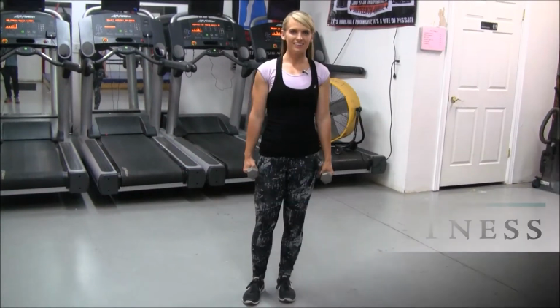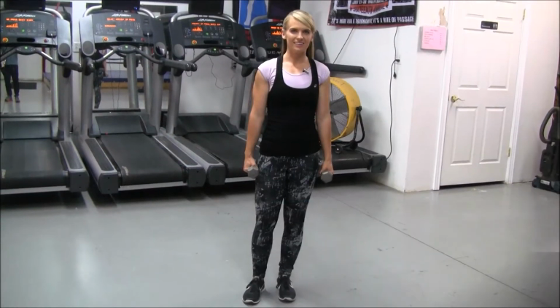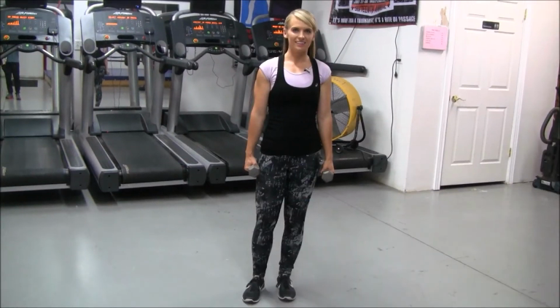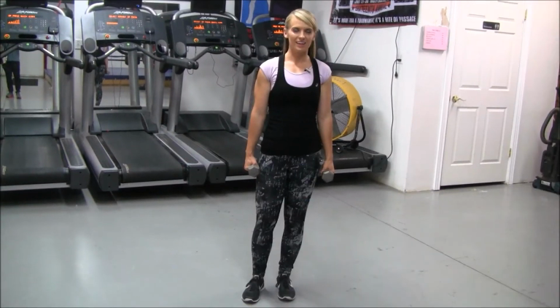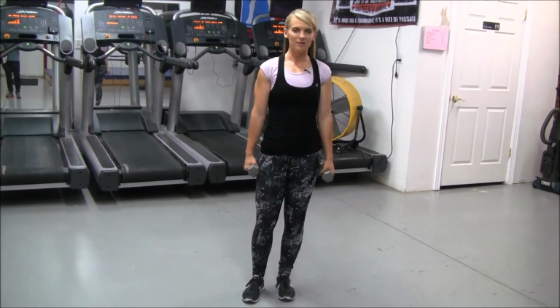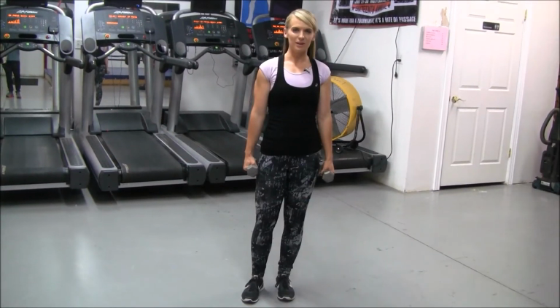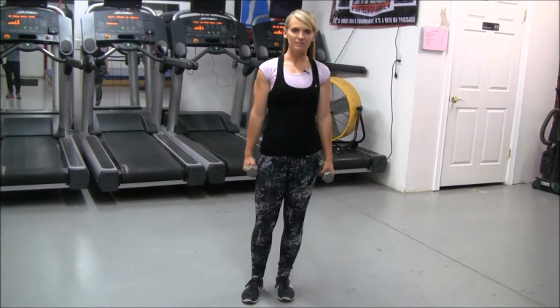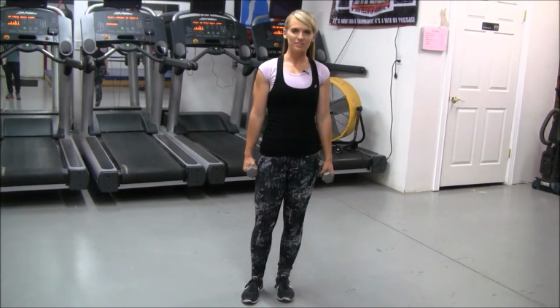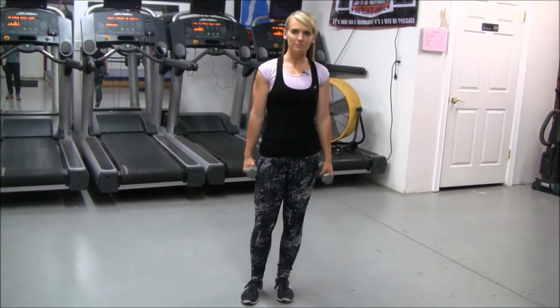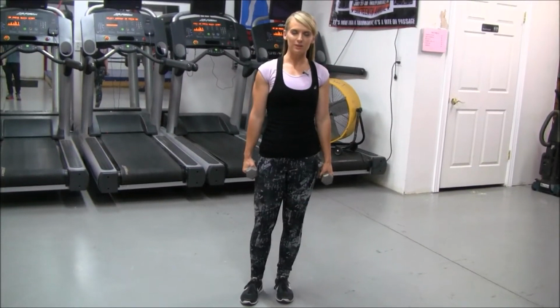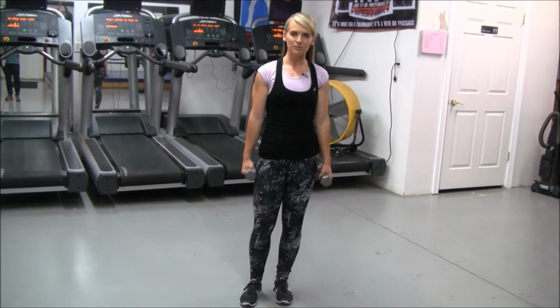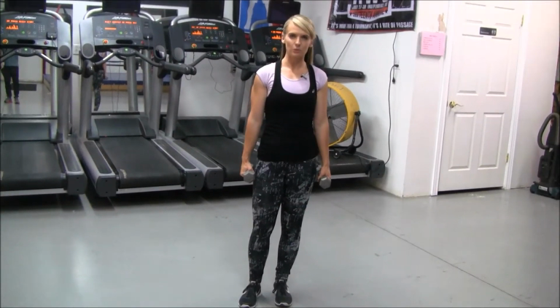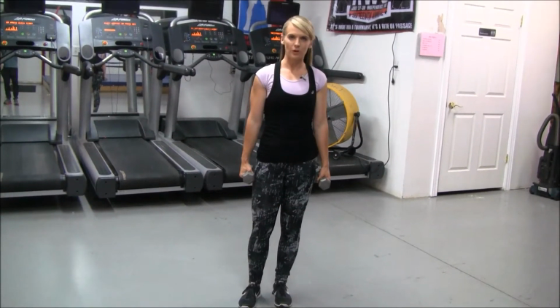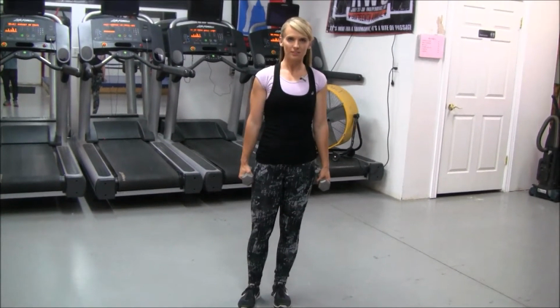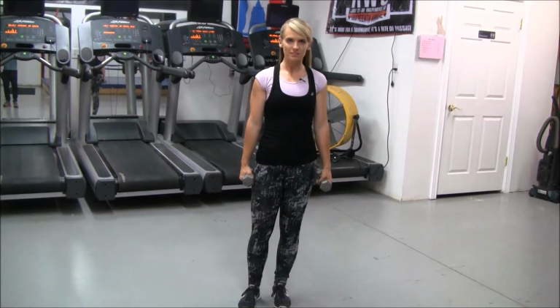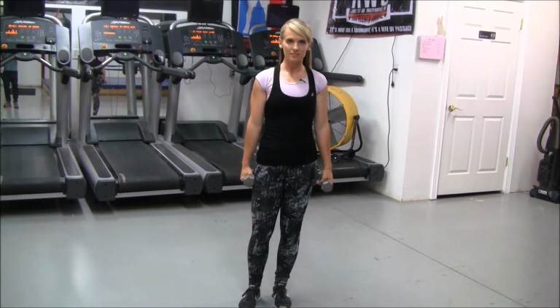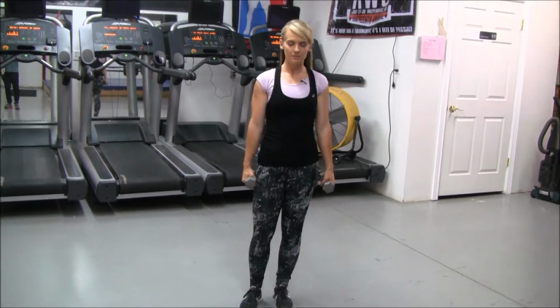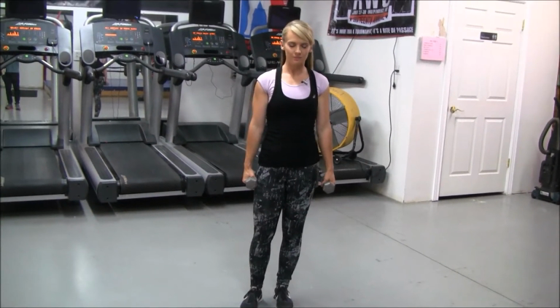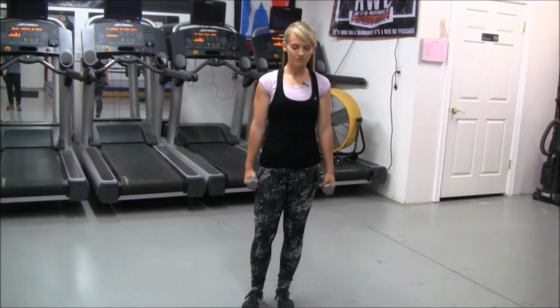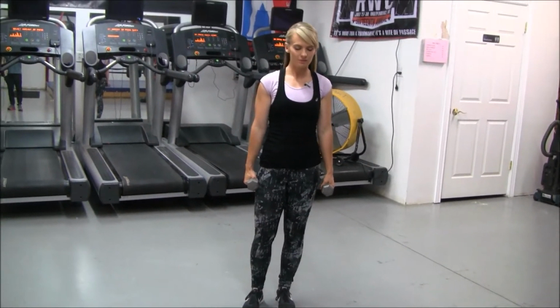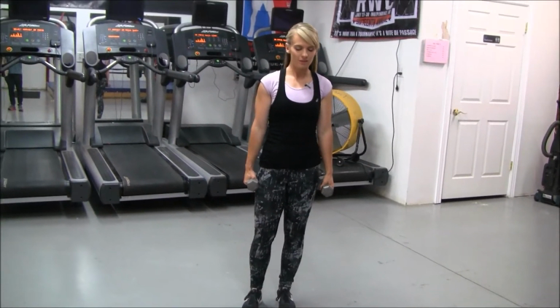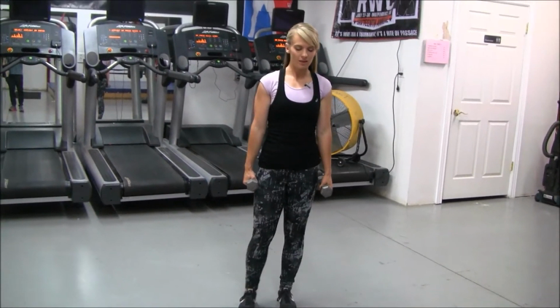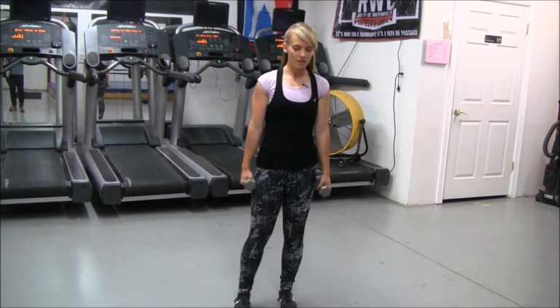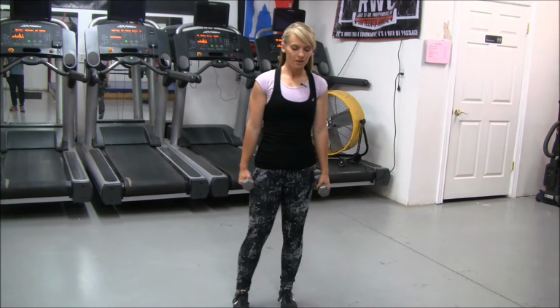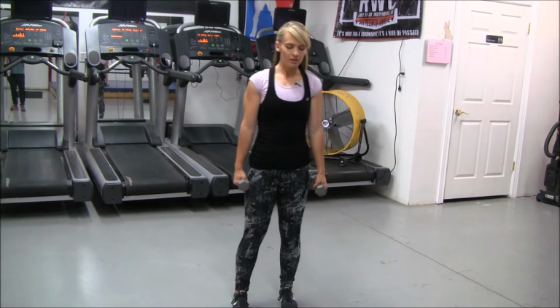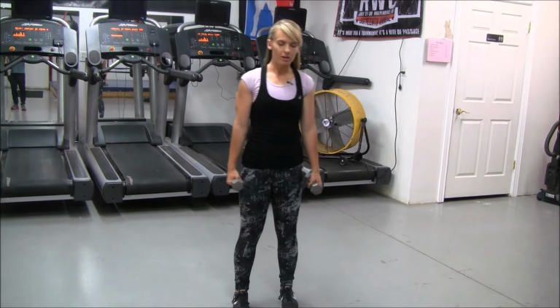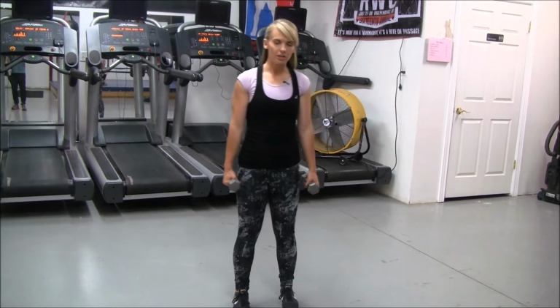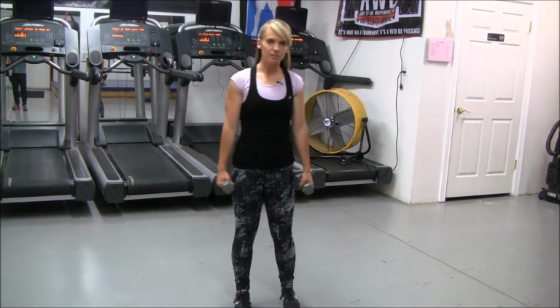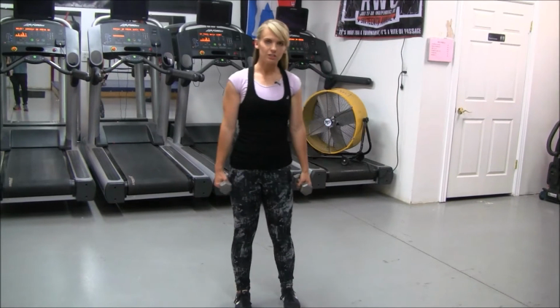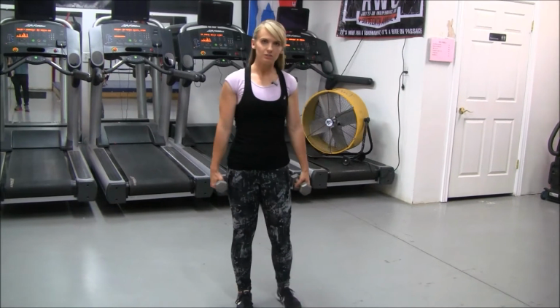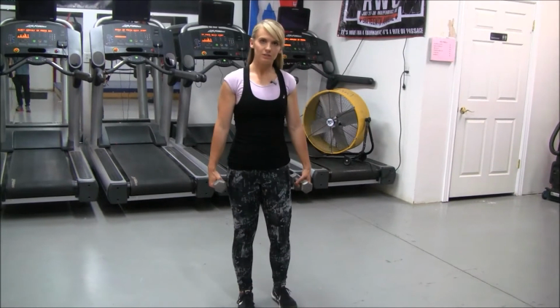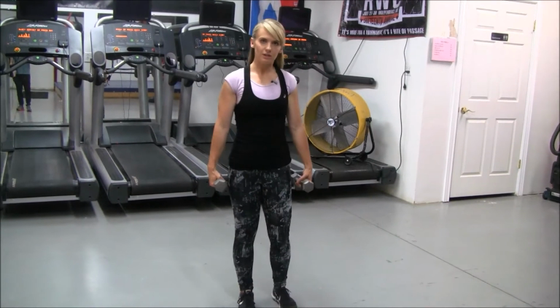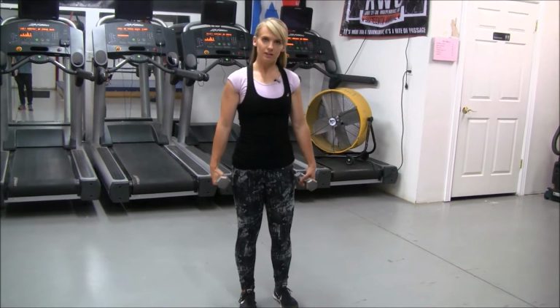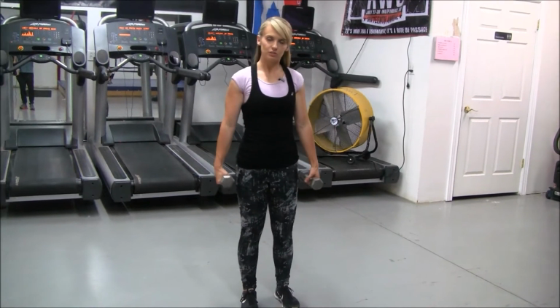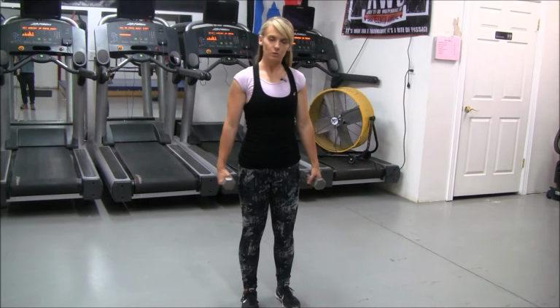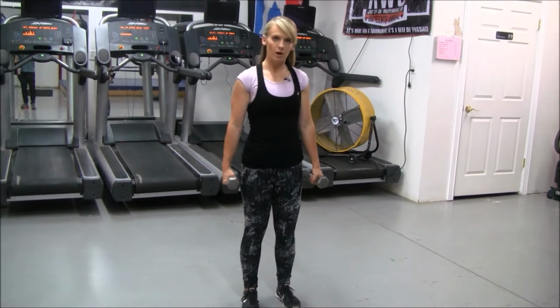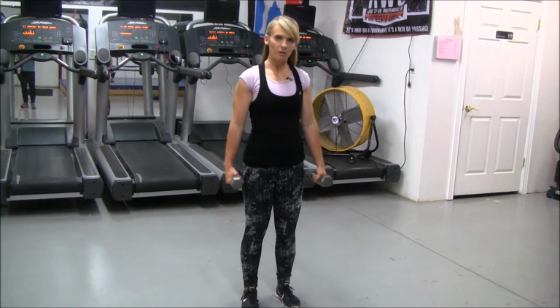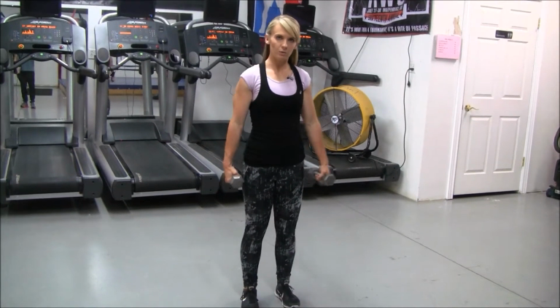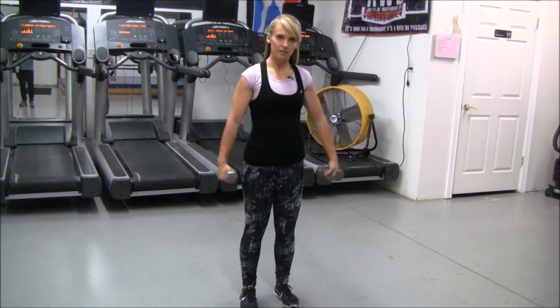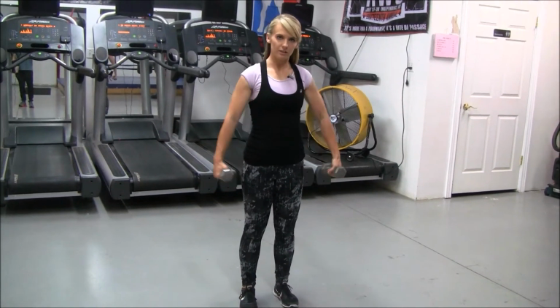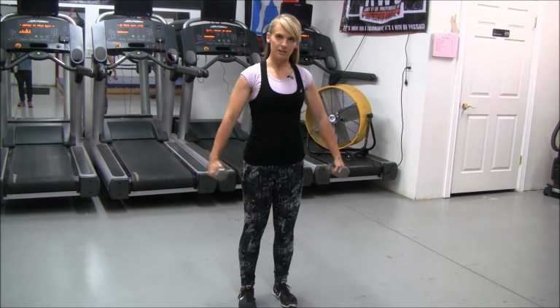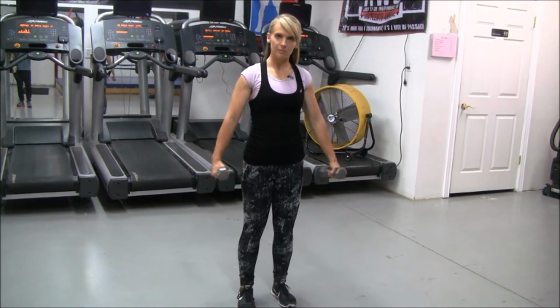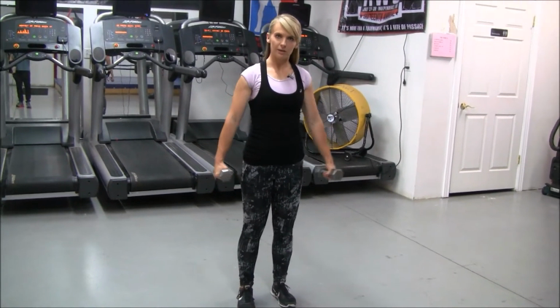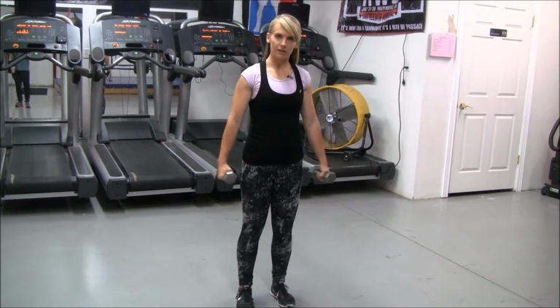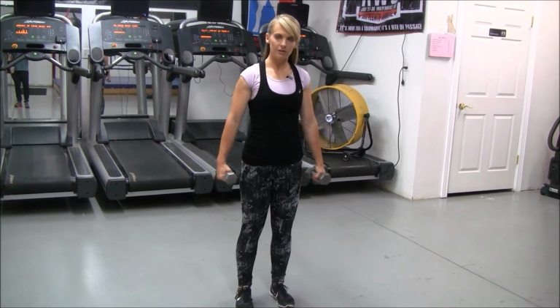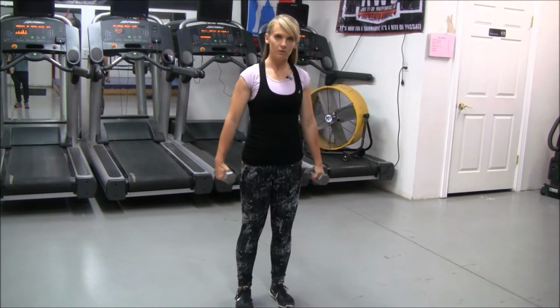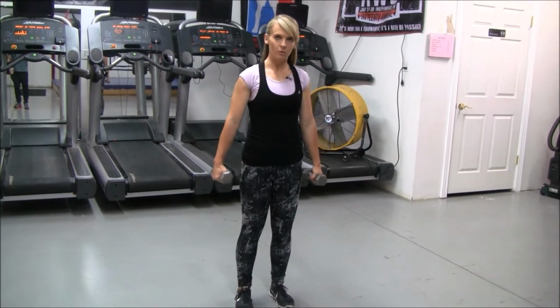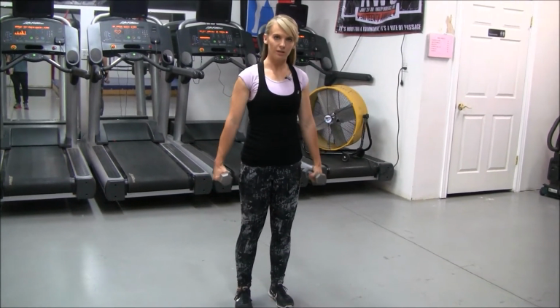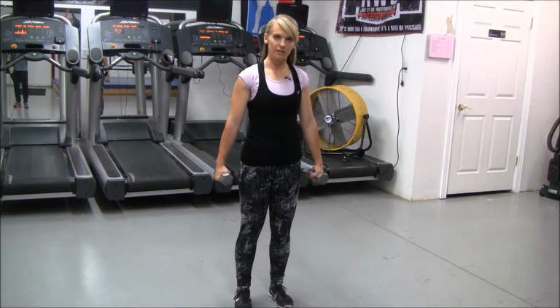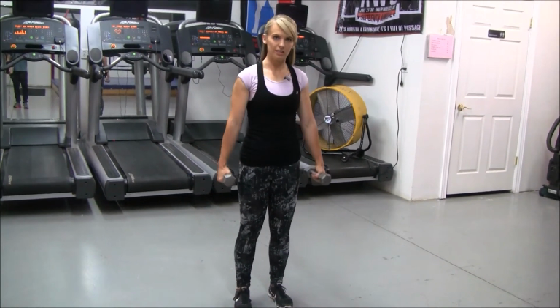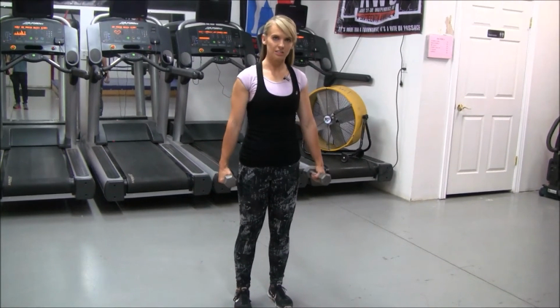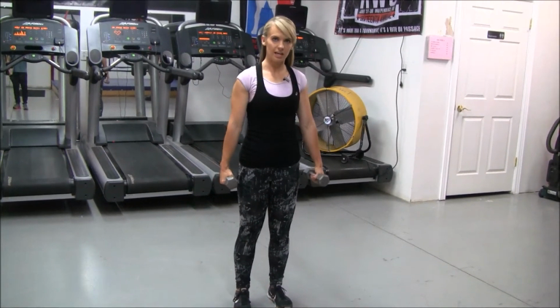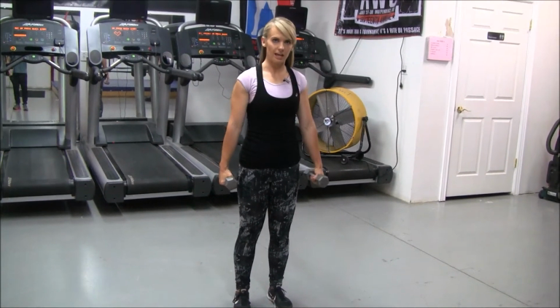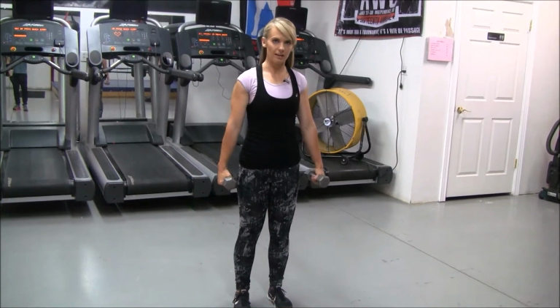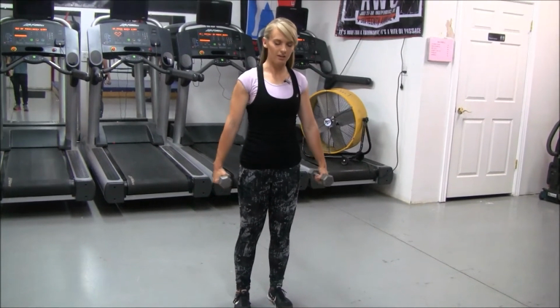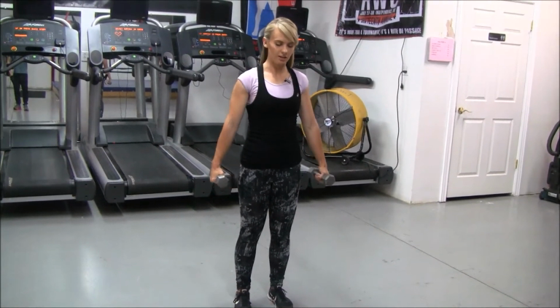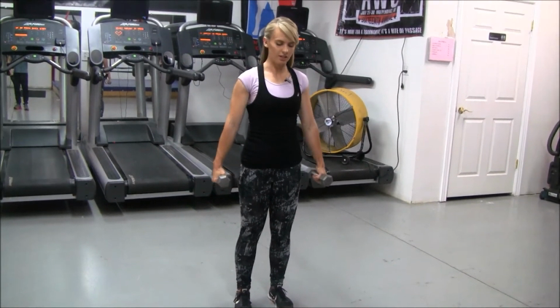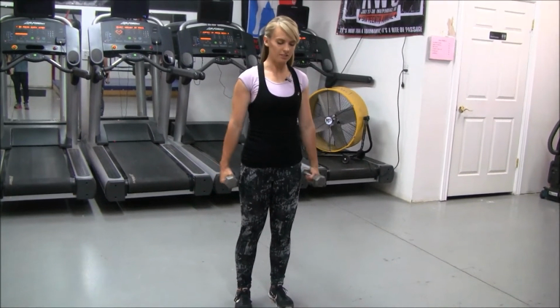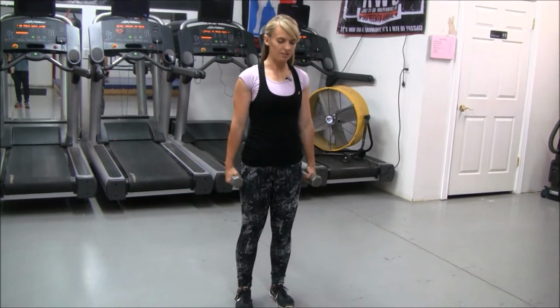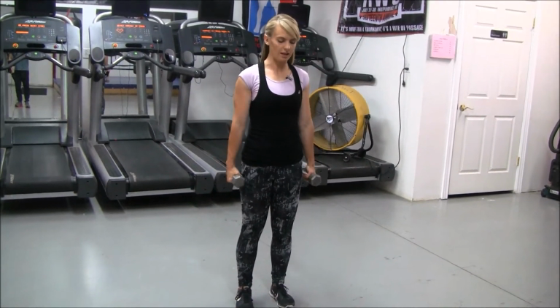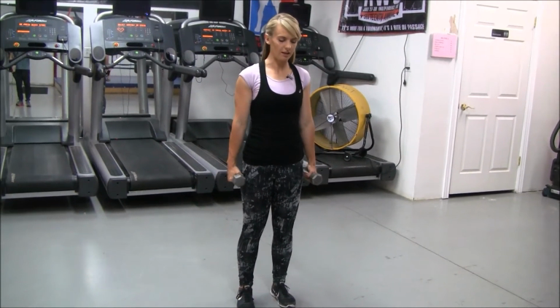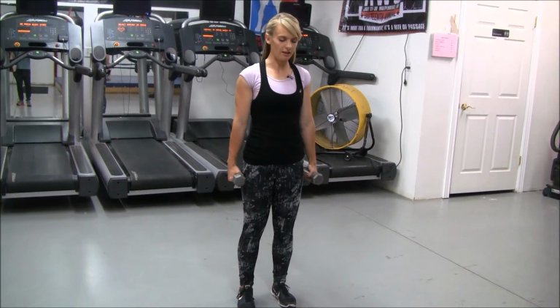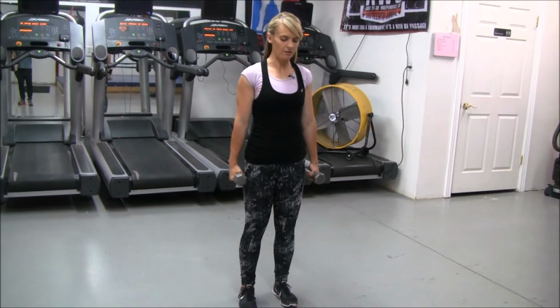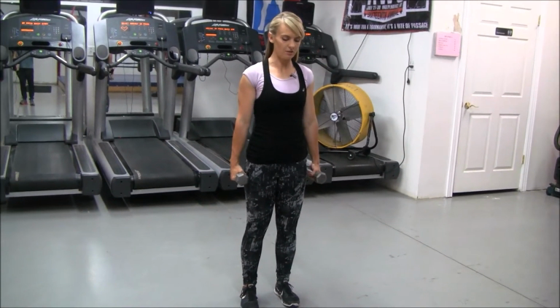We have dumbbell squats. You're going to do a squat with a dumbbell, one in each hand on each side of you.